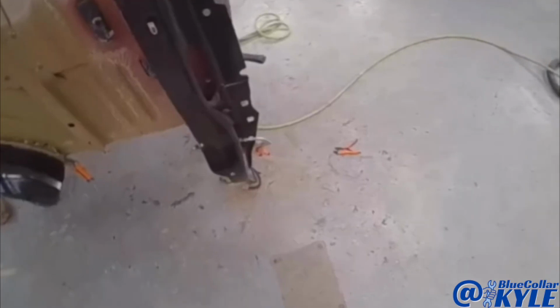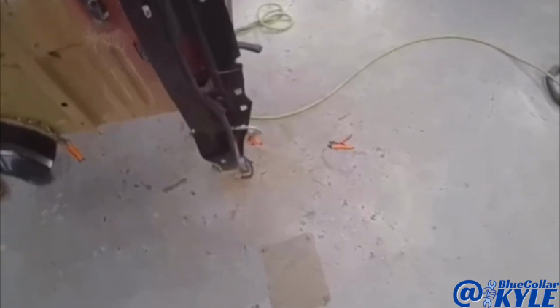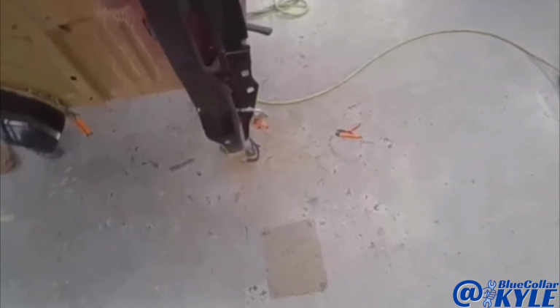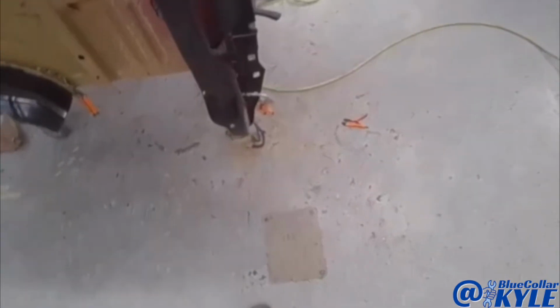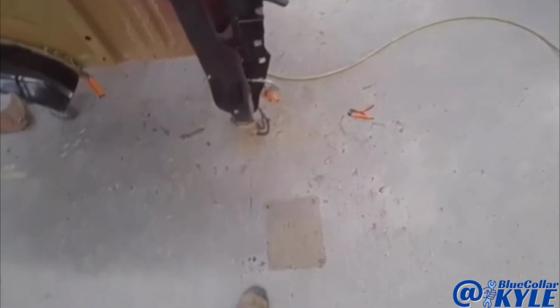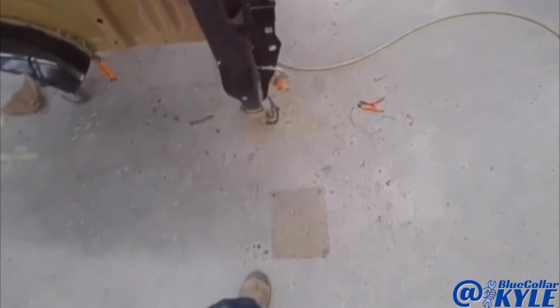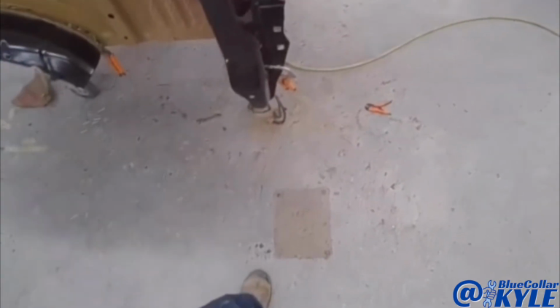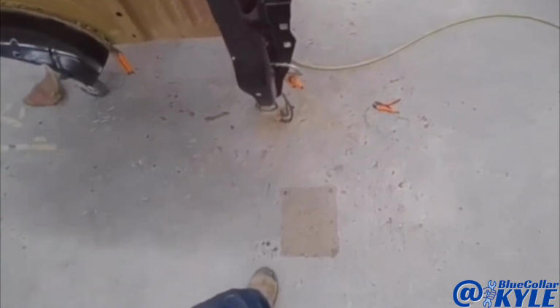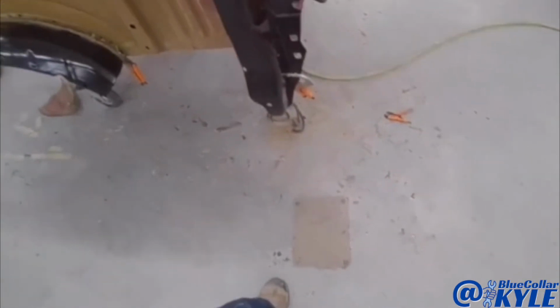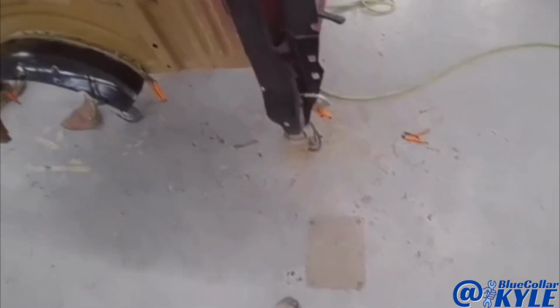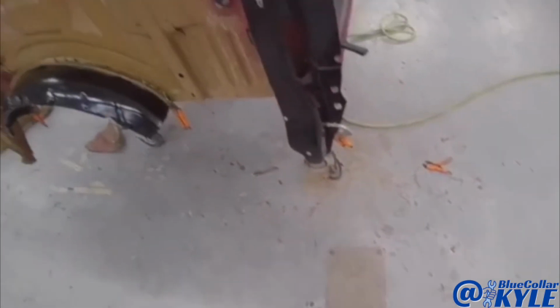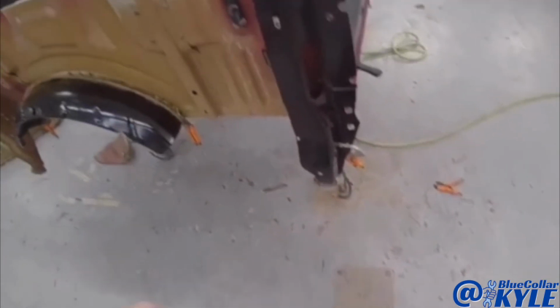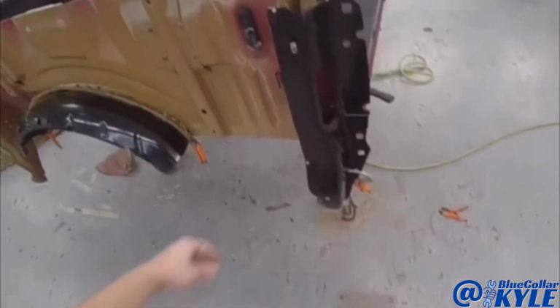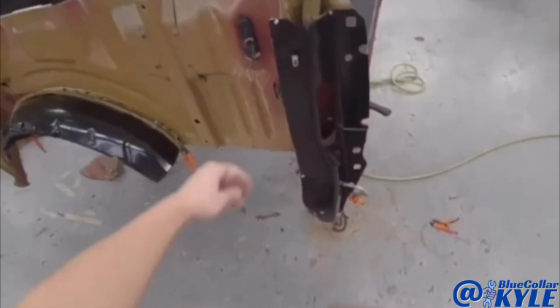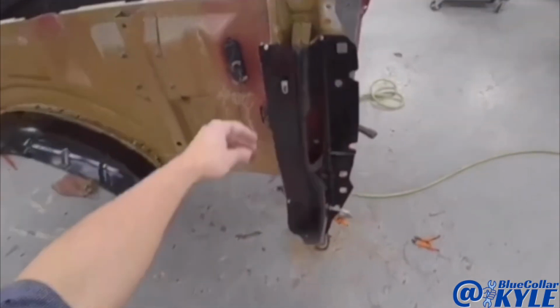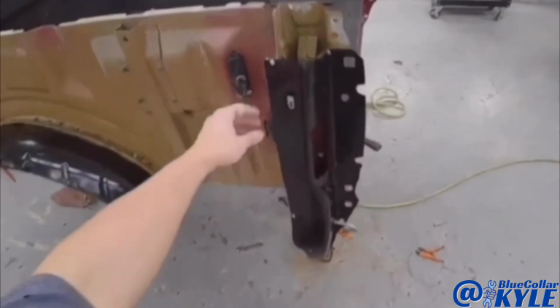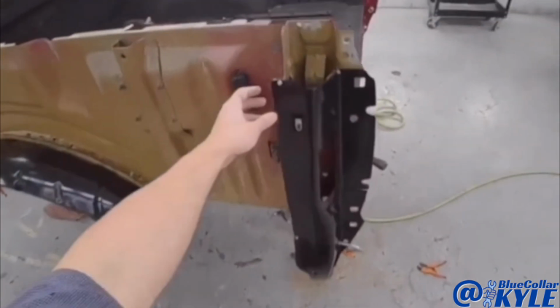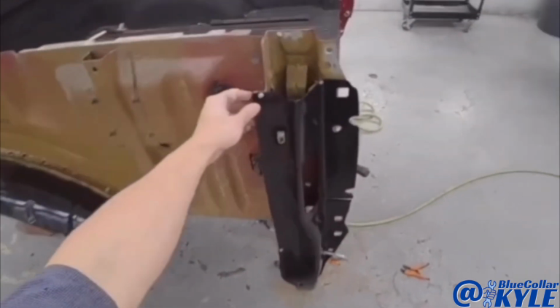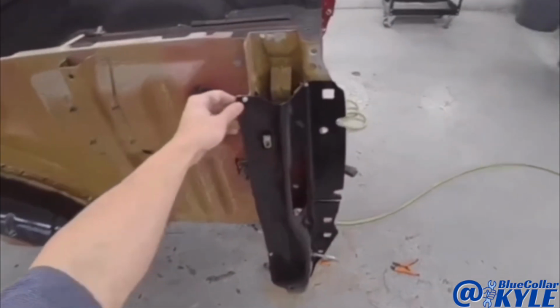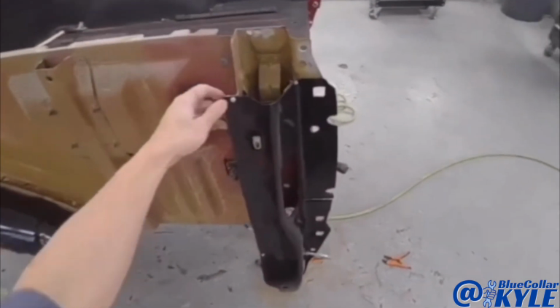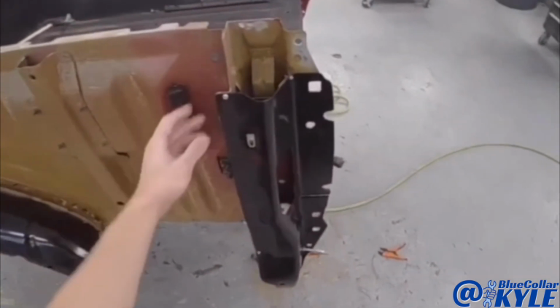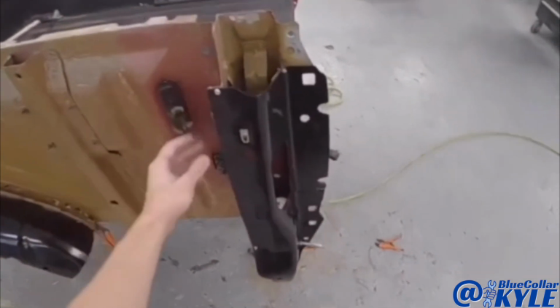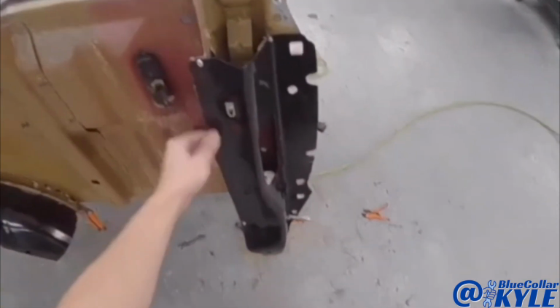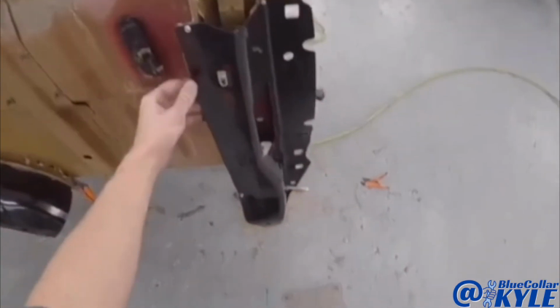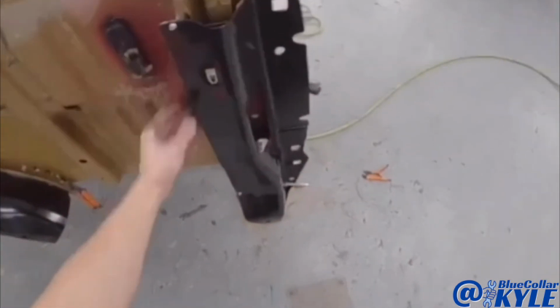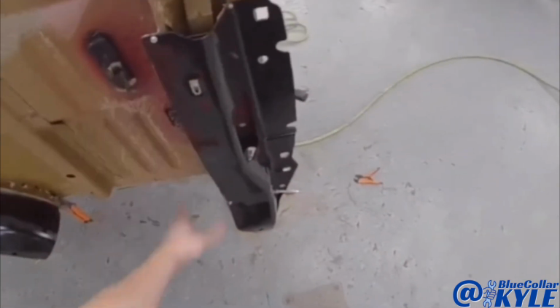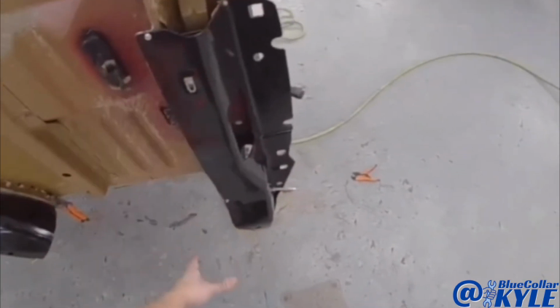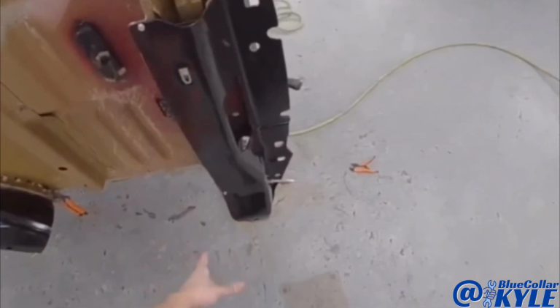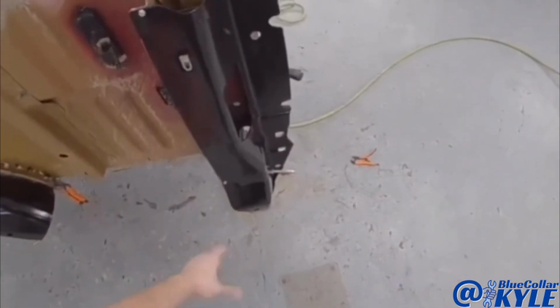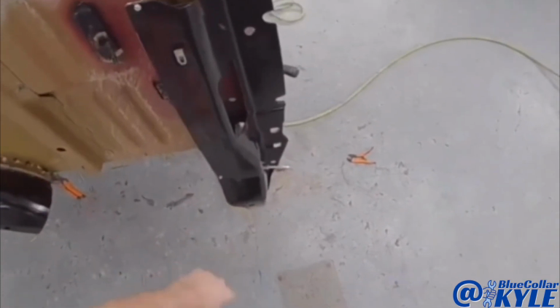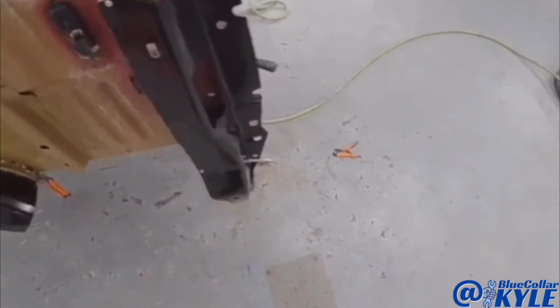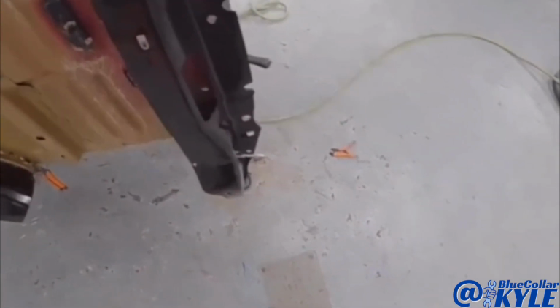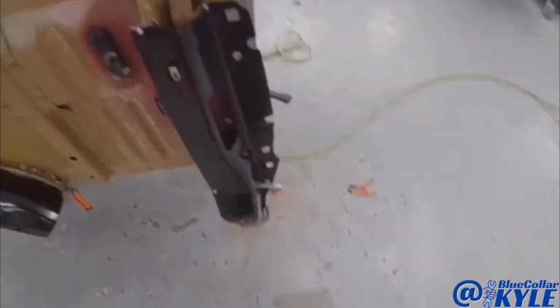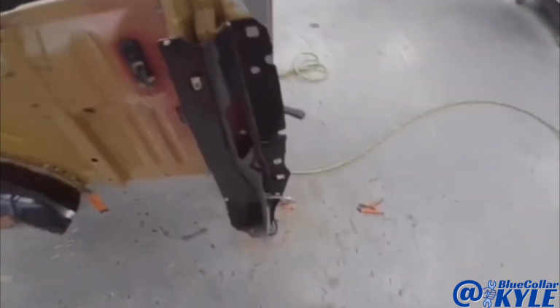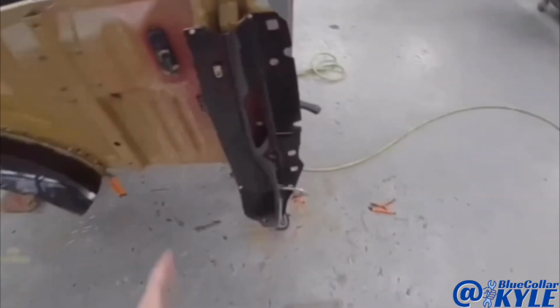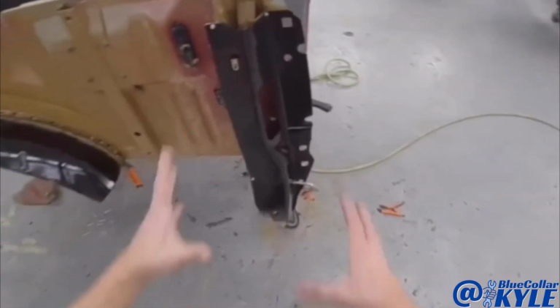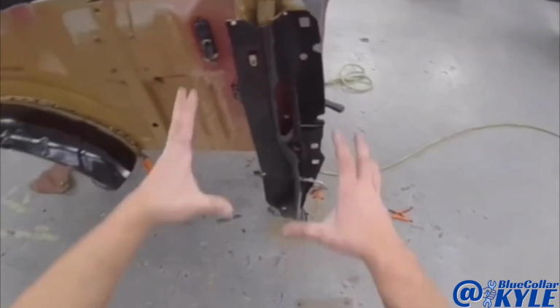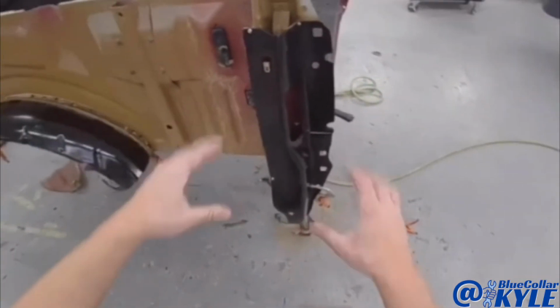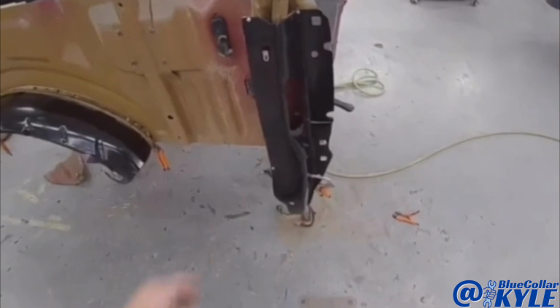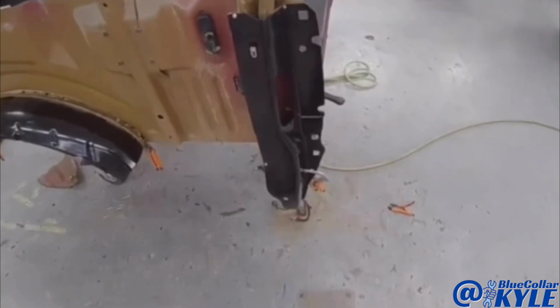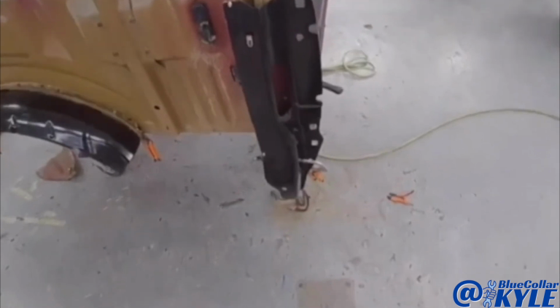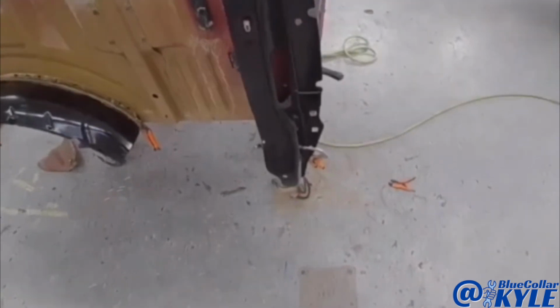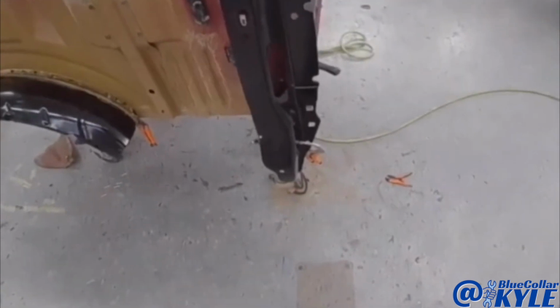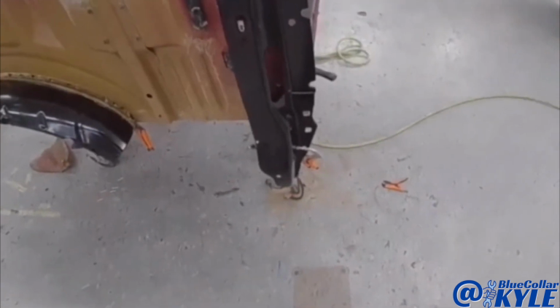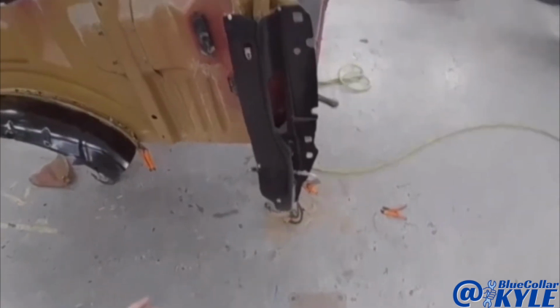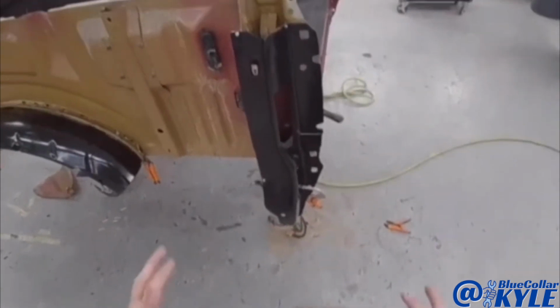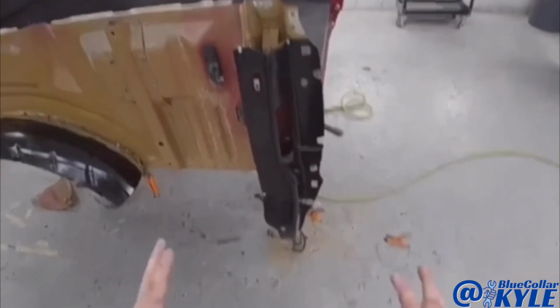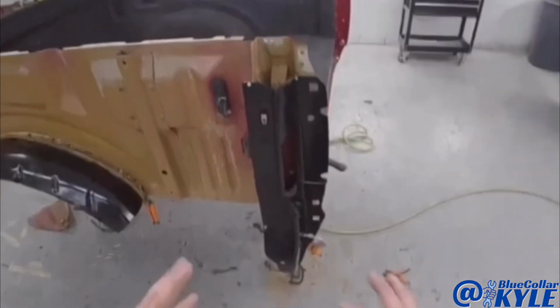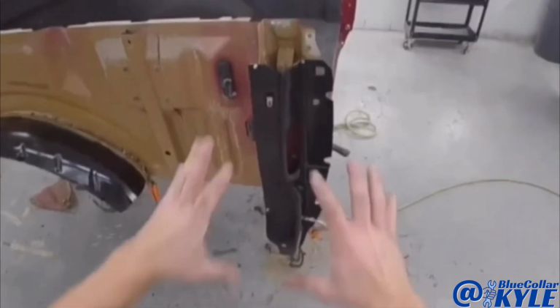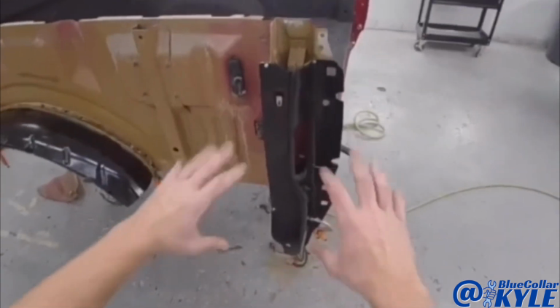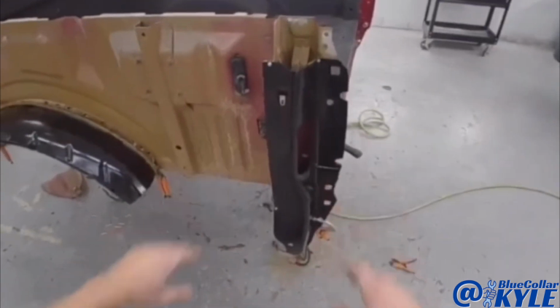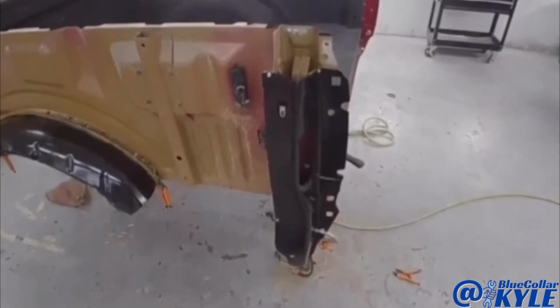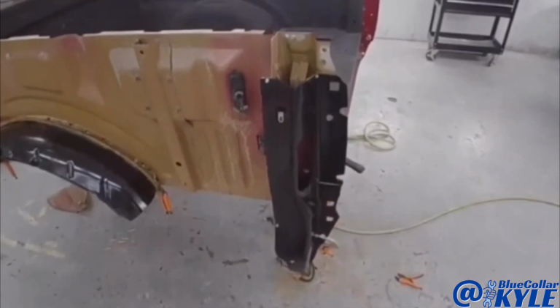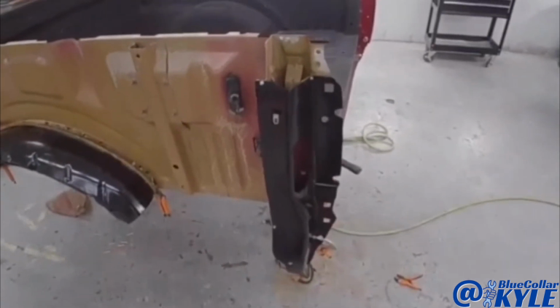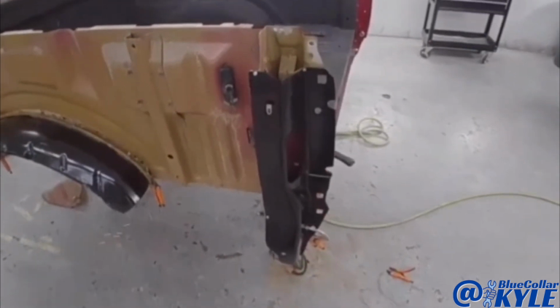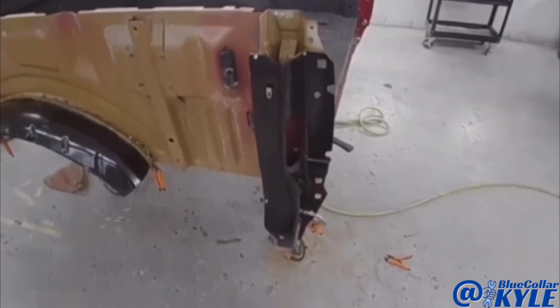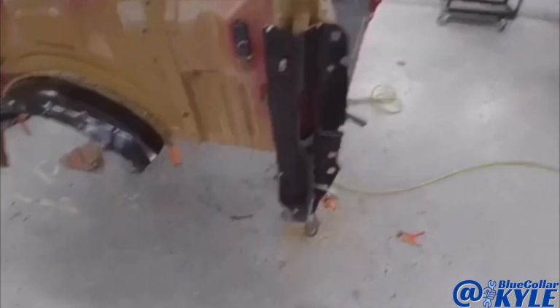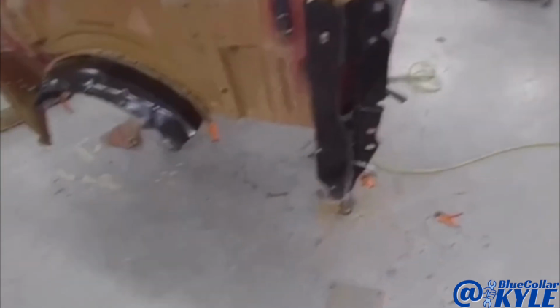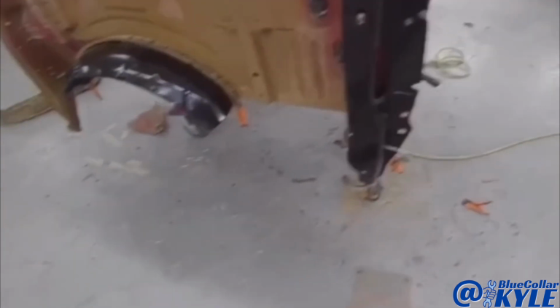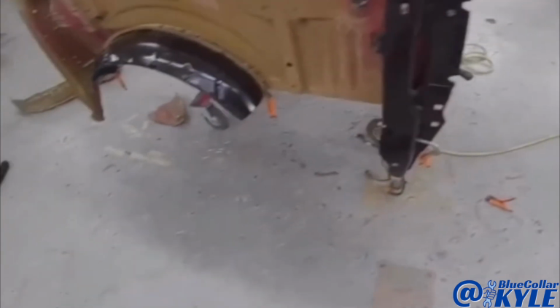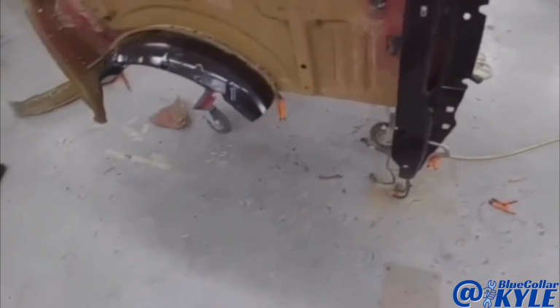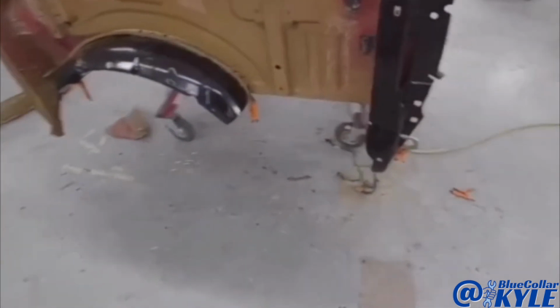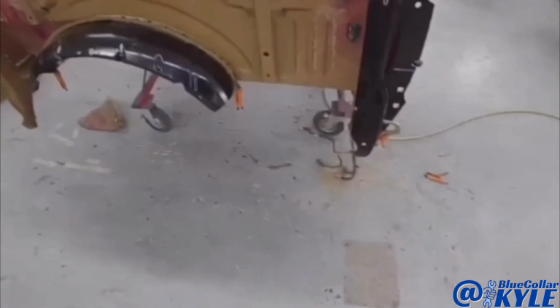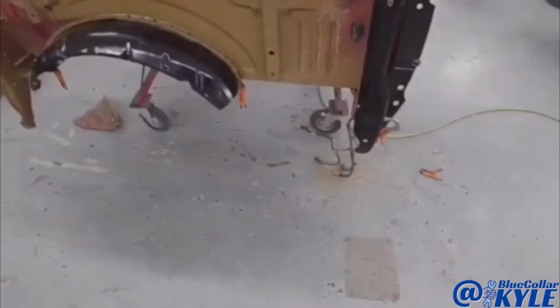Now I'm going to go ahead and drill my holes for my blind rivets and get this piece prepped out and get it rivet bonded on as well.